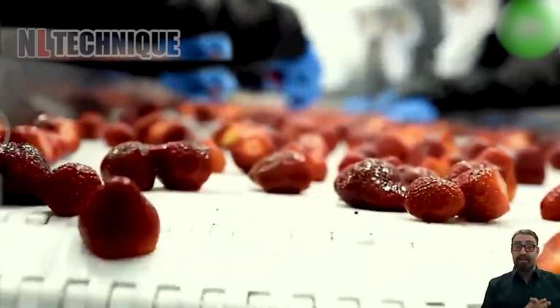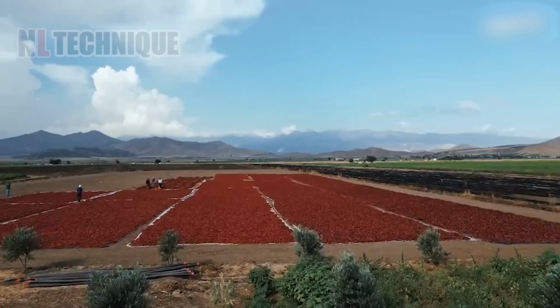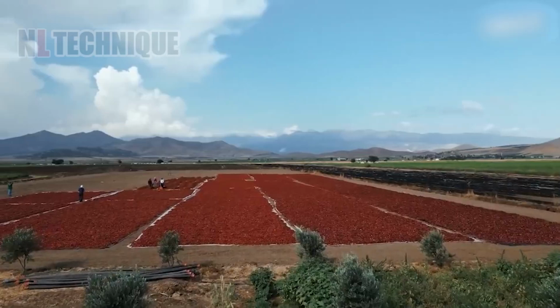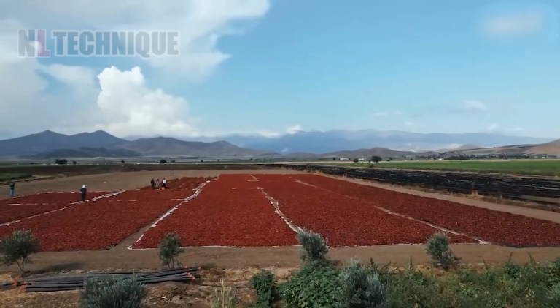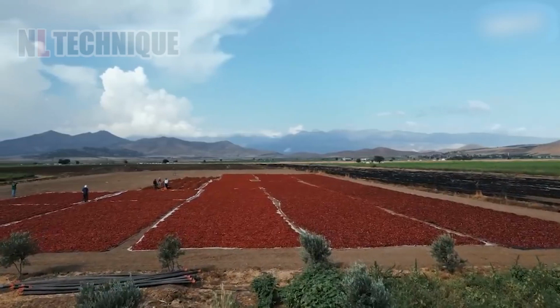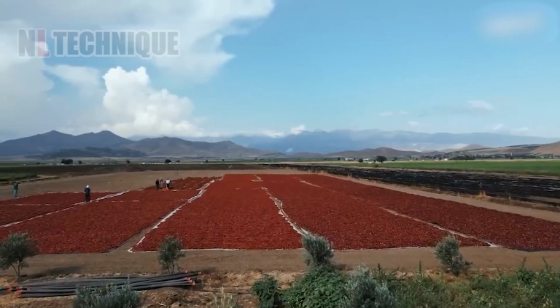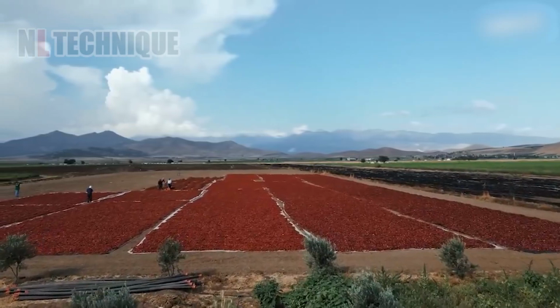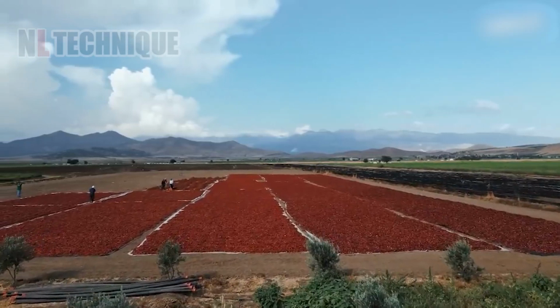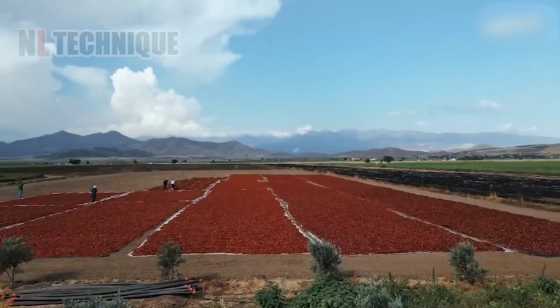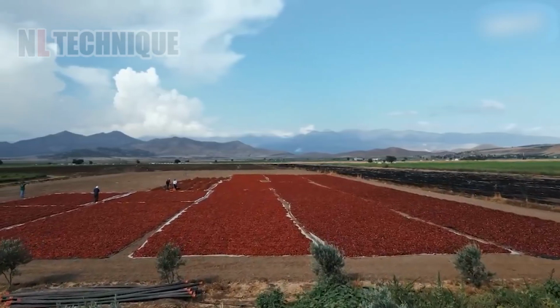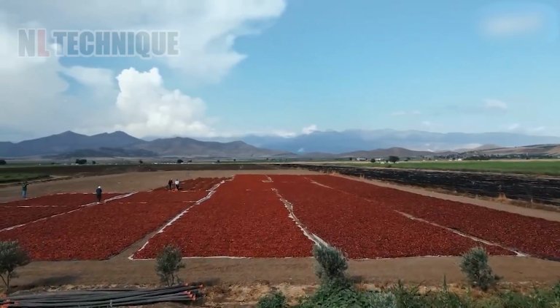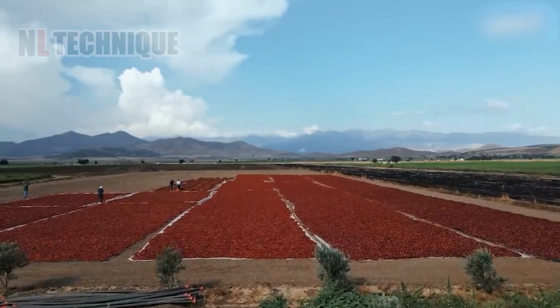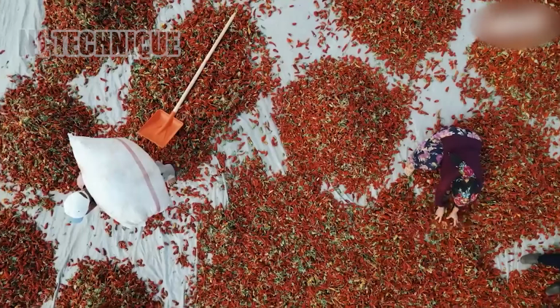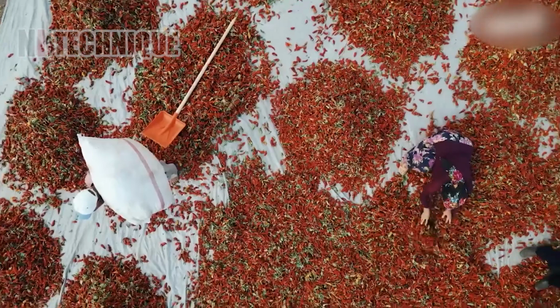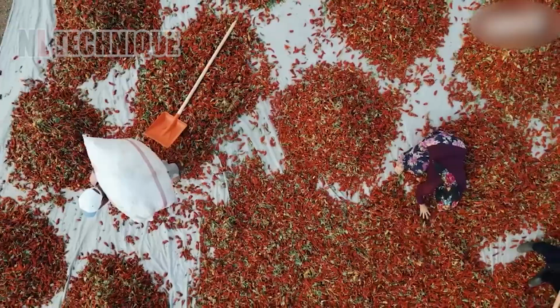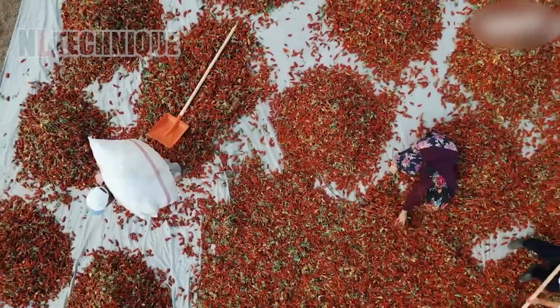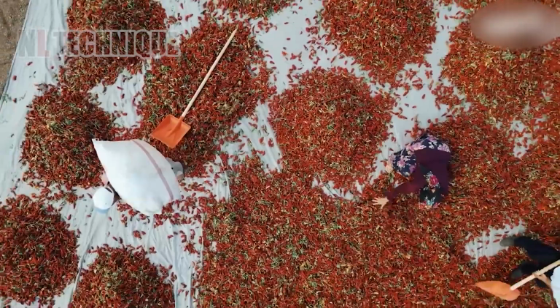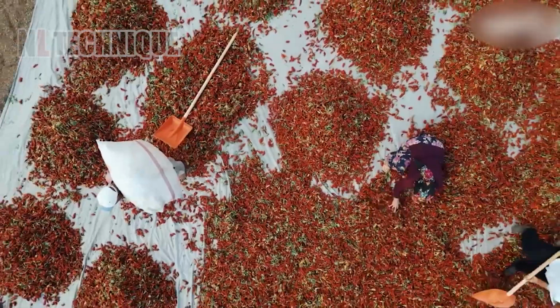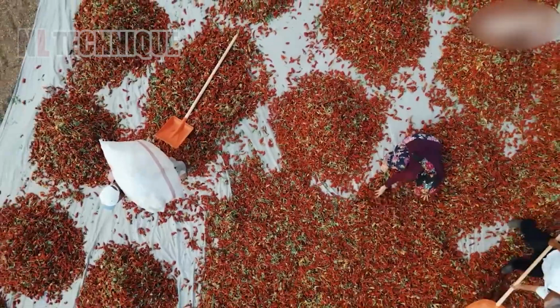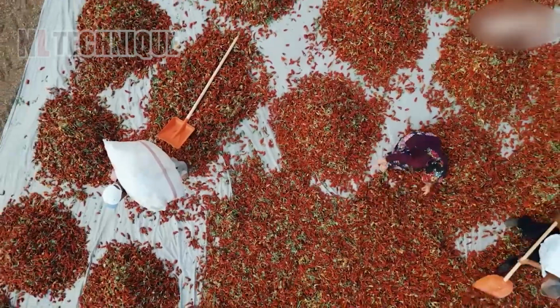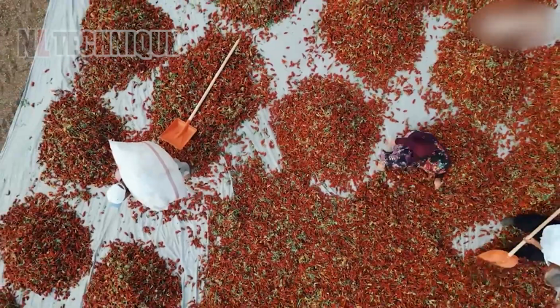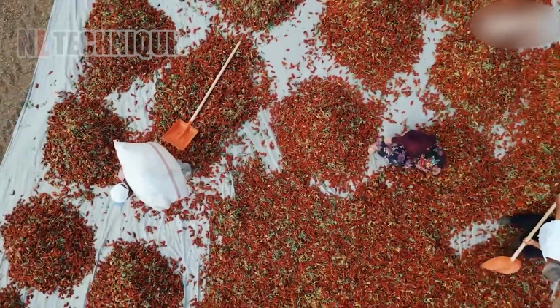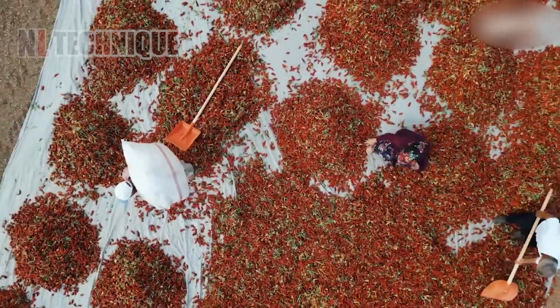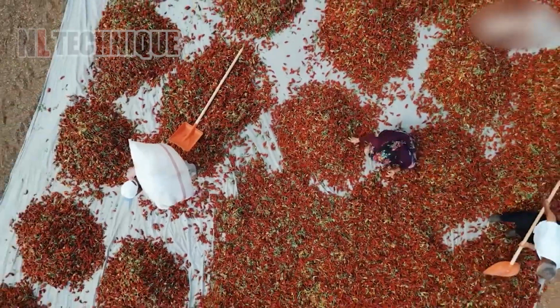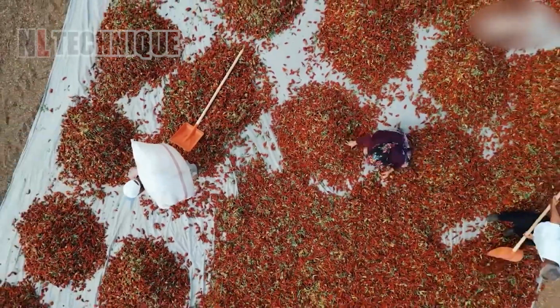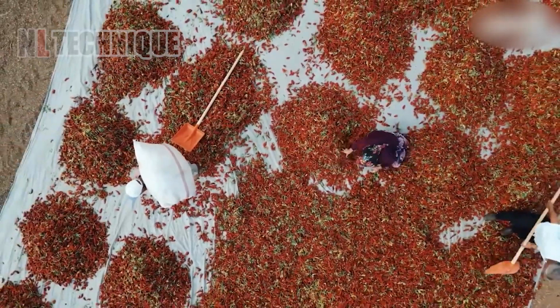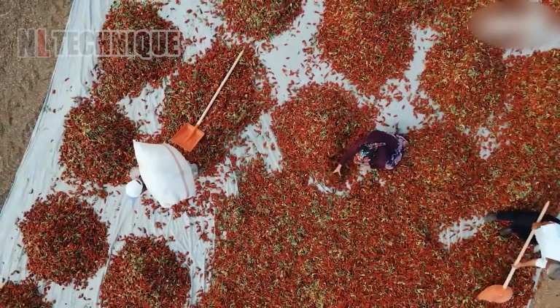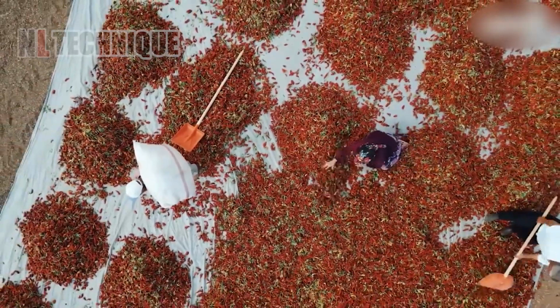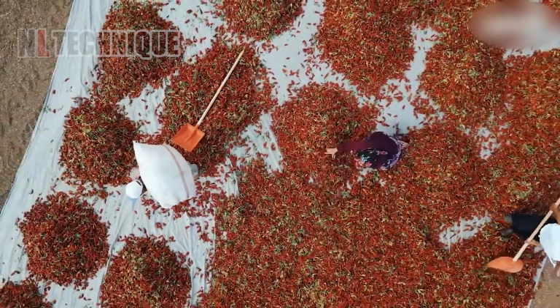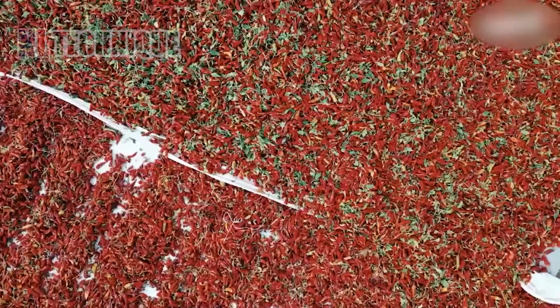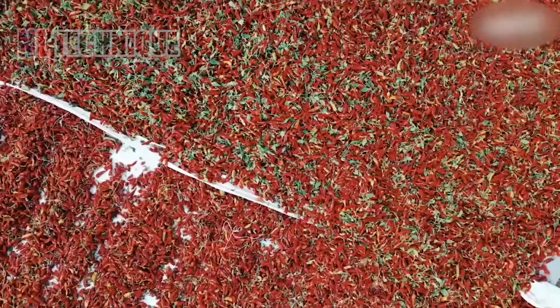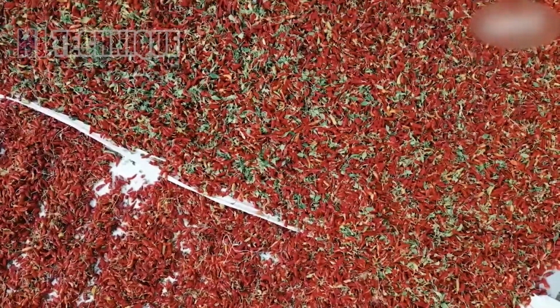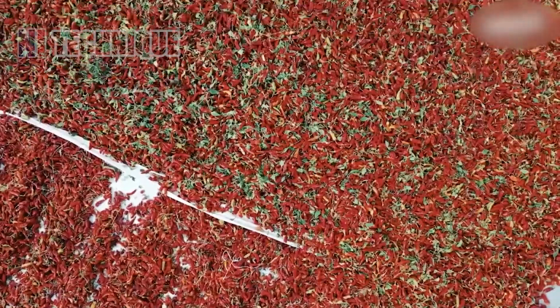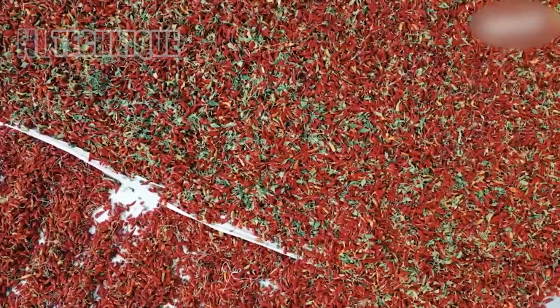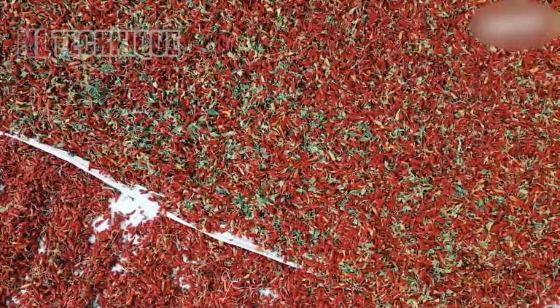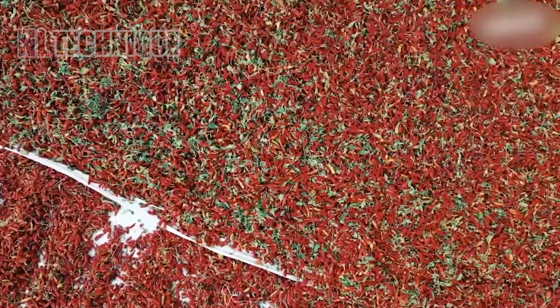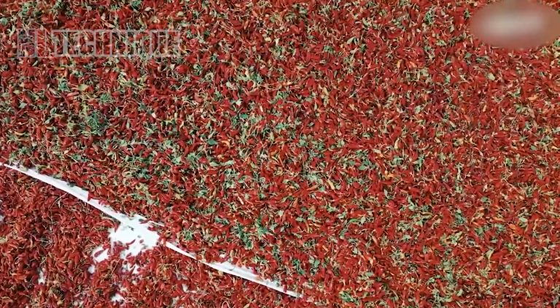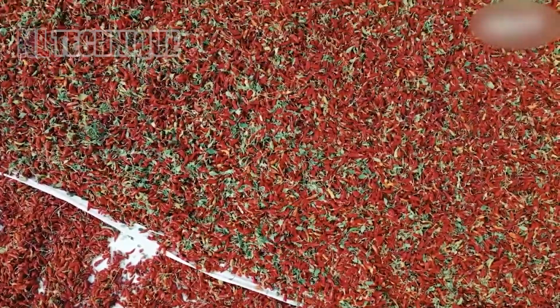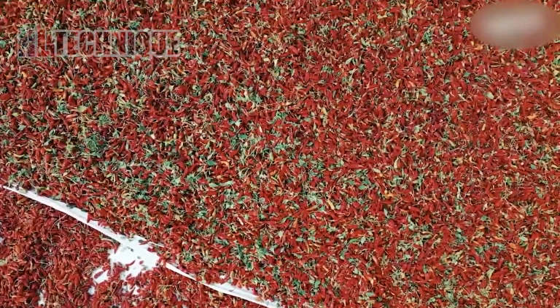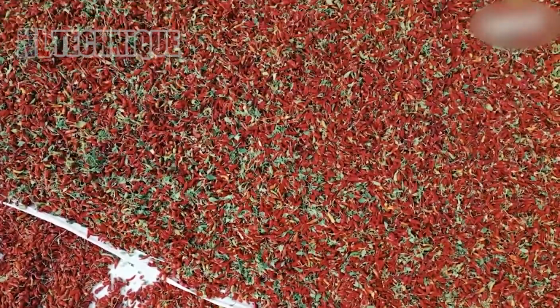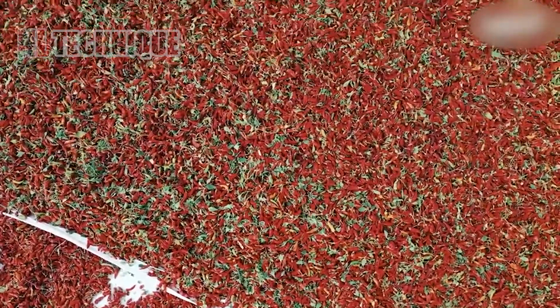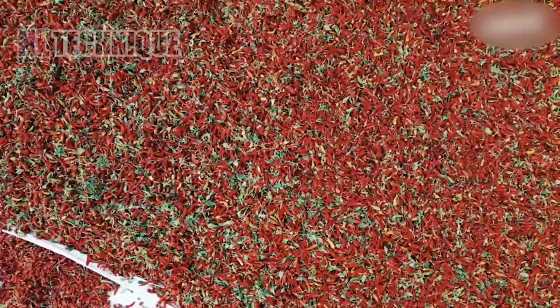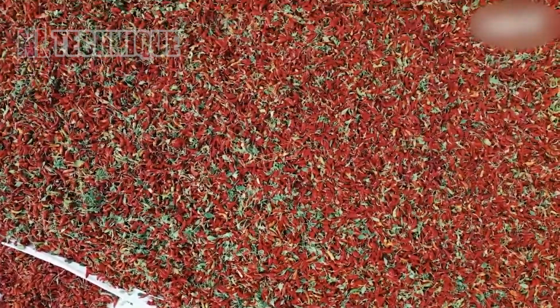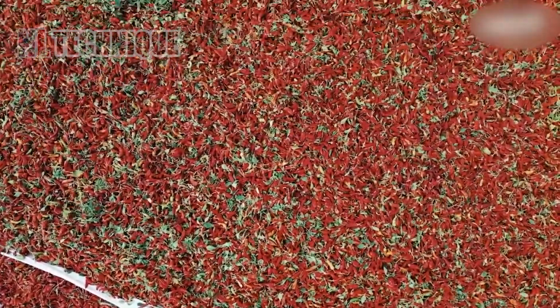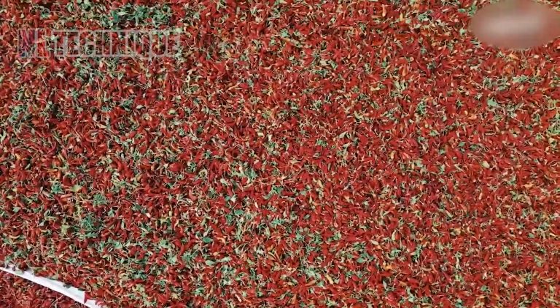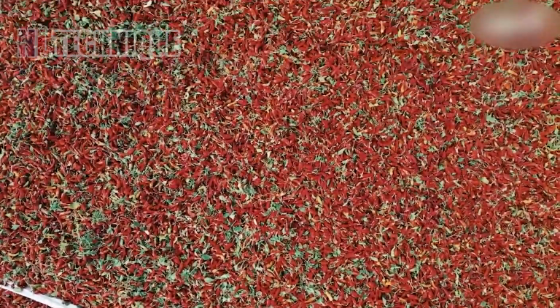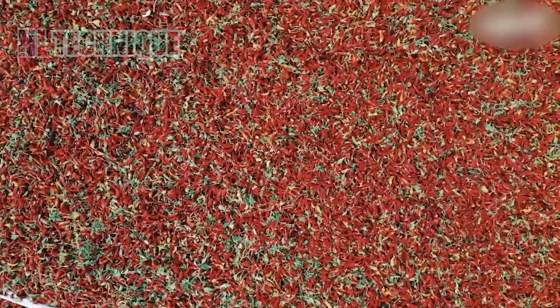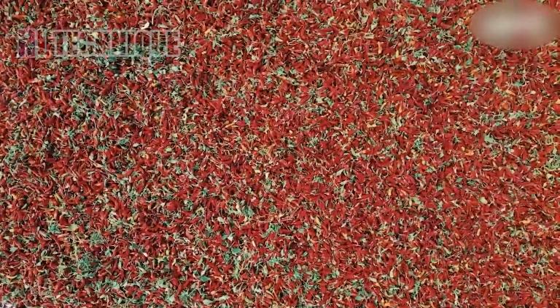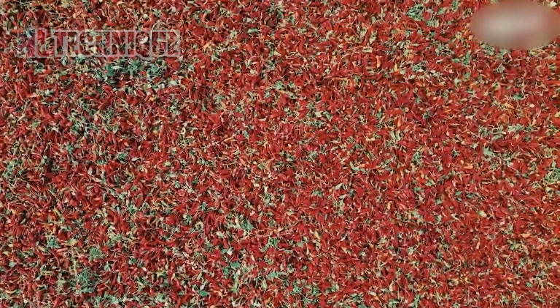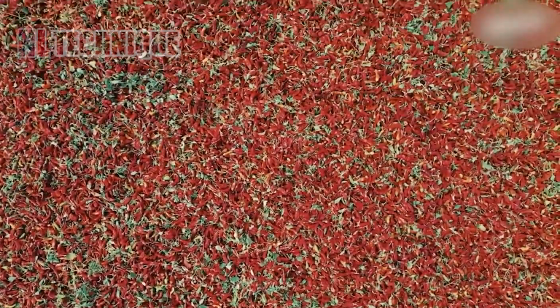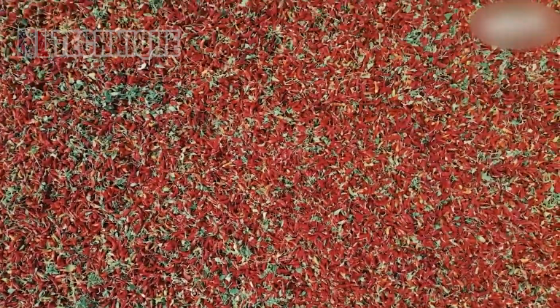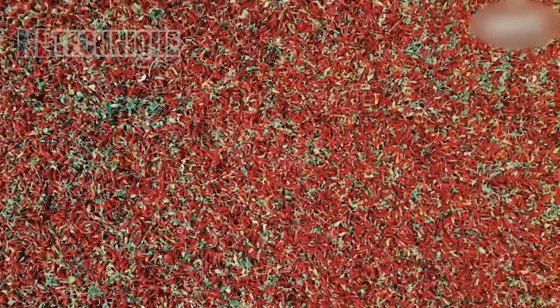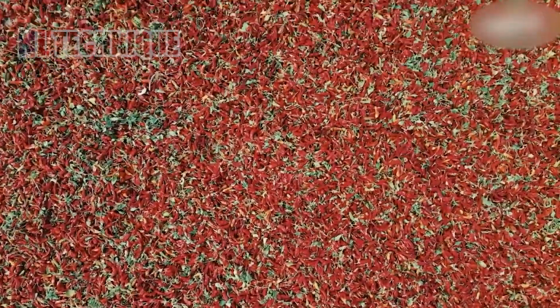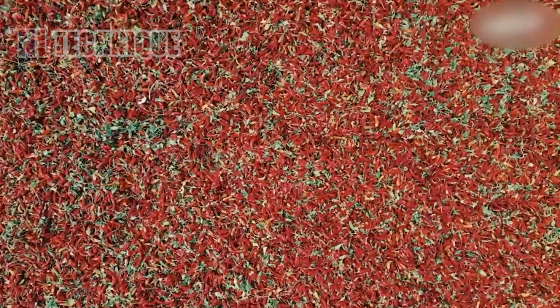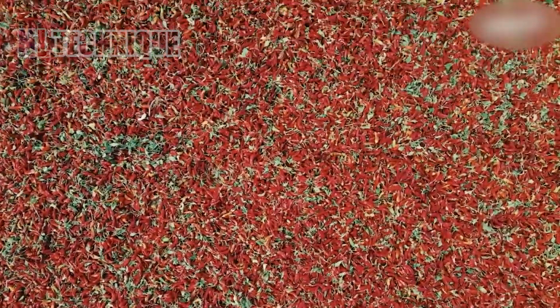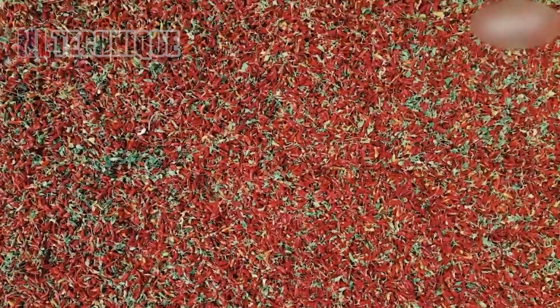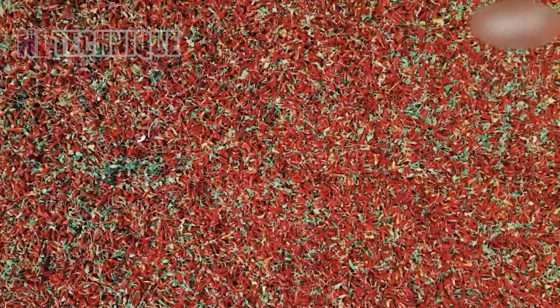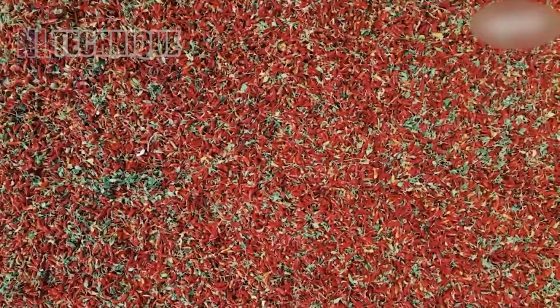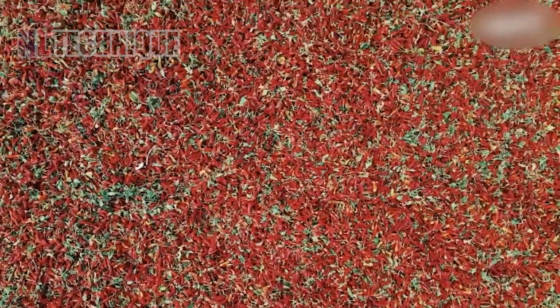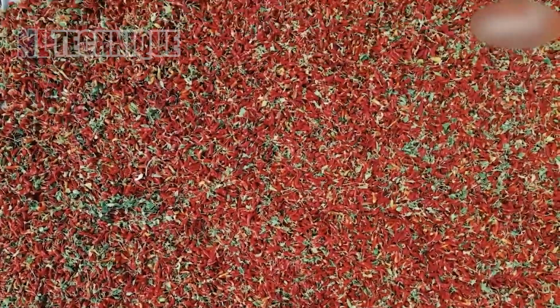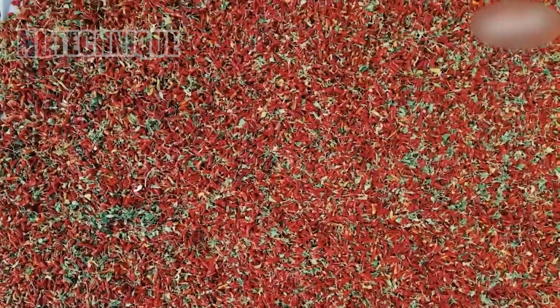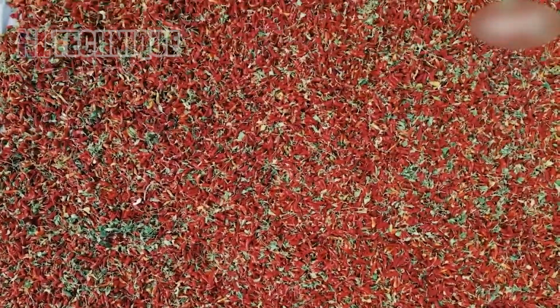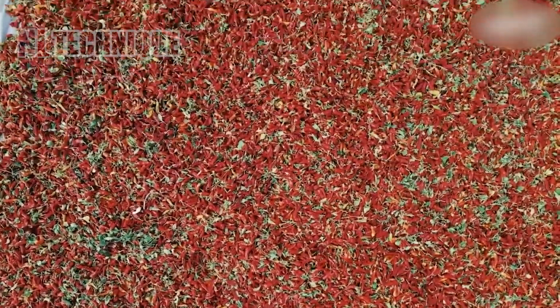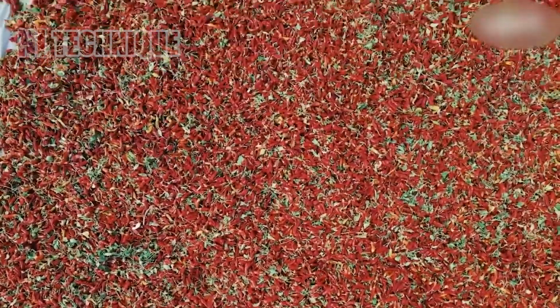A vast field ablaze with red chilies drying under the sun's warmth — what a mesmerizing sight!